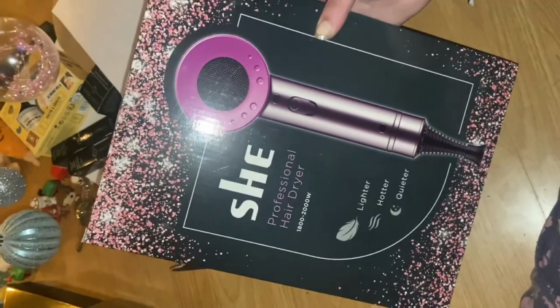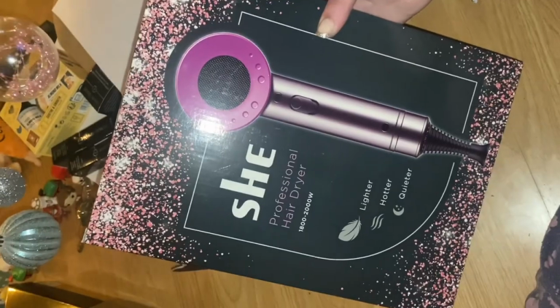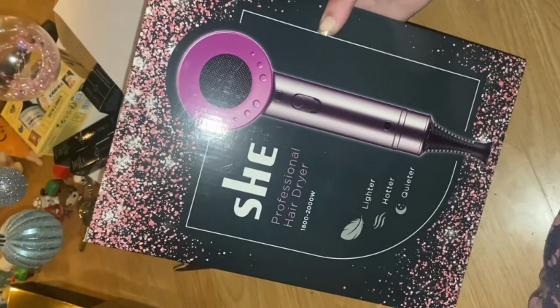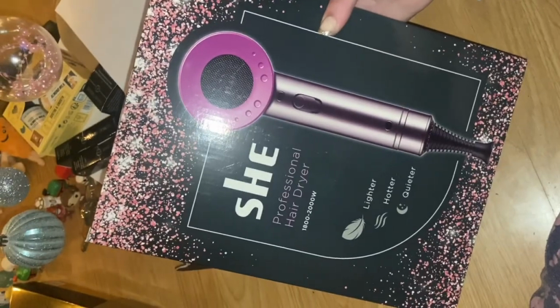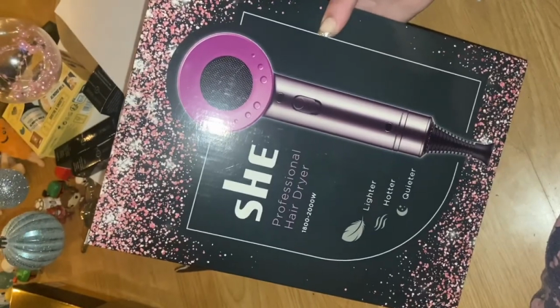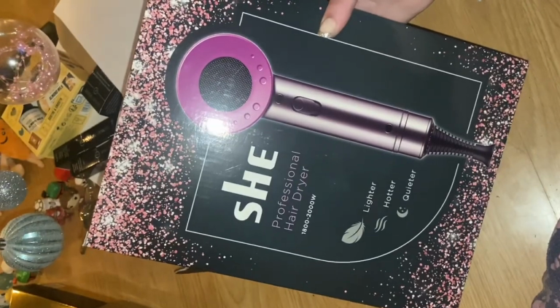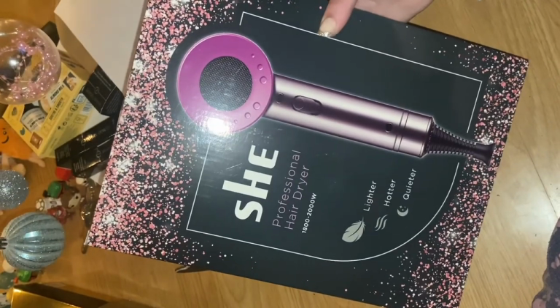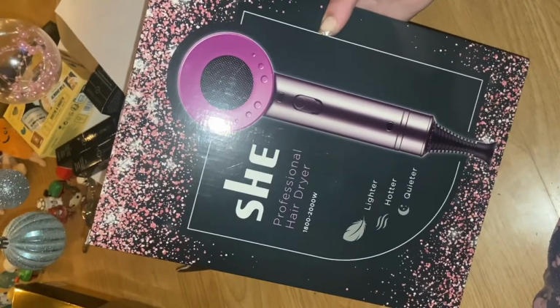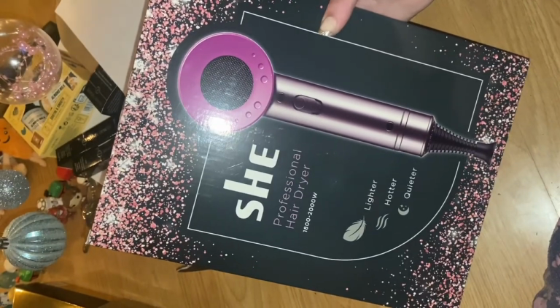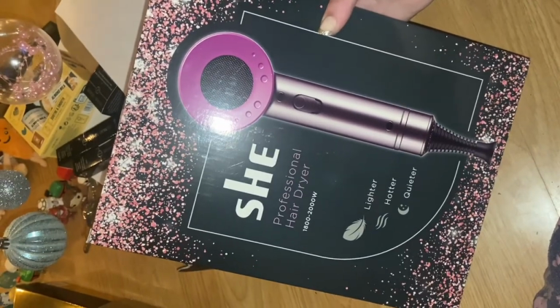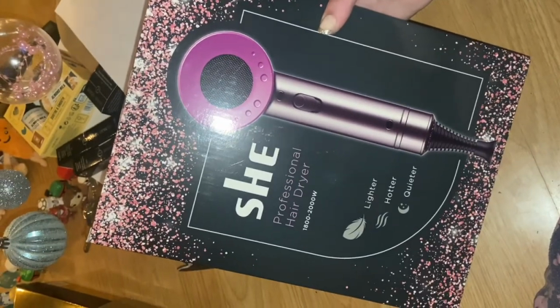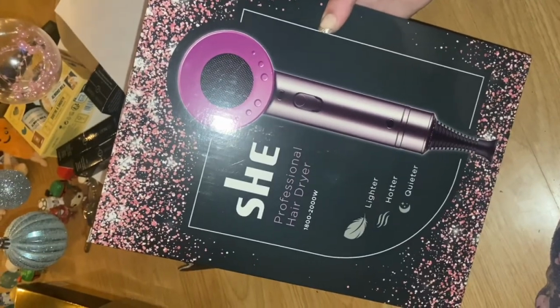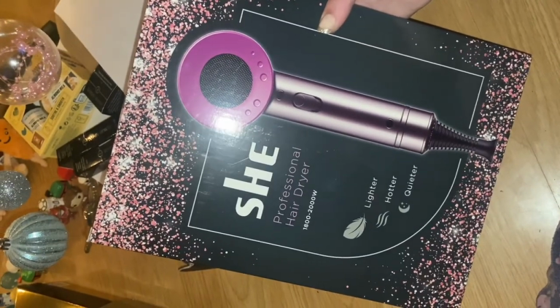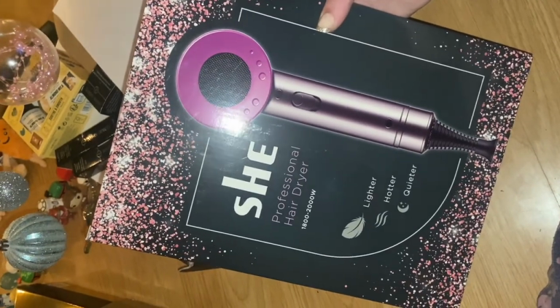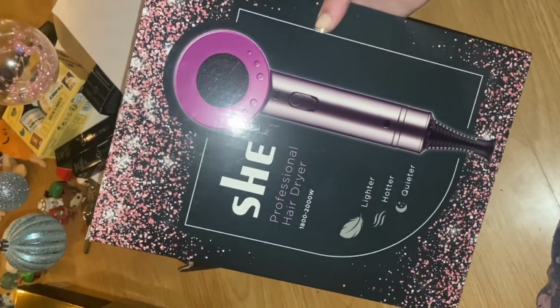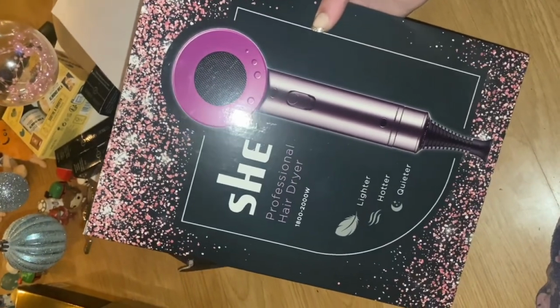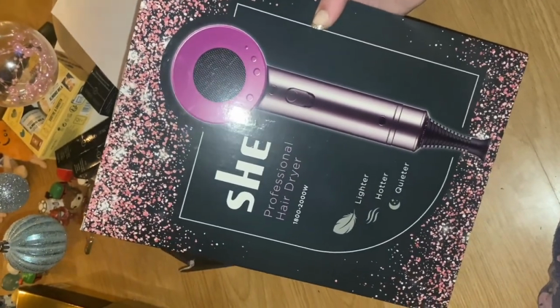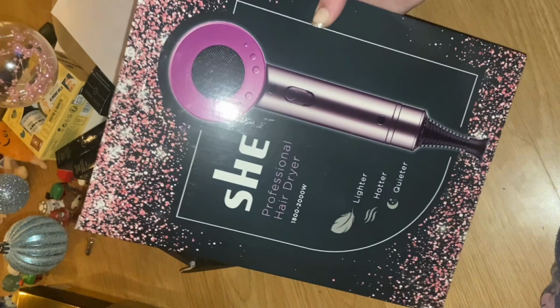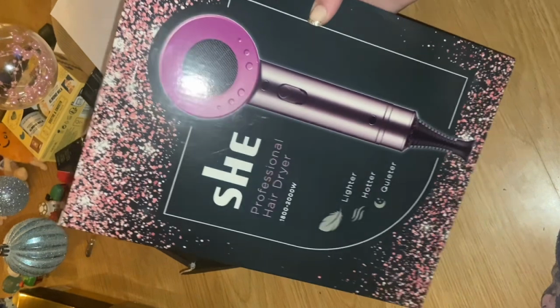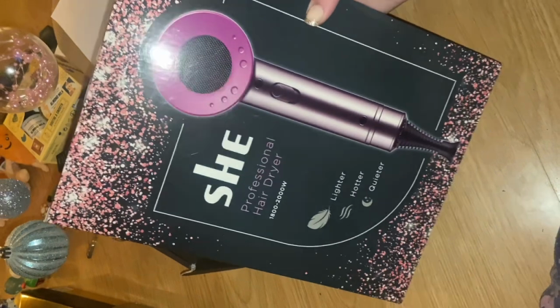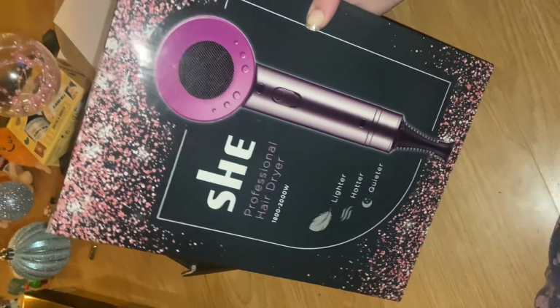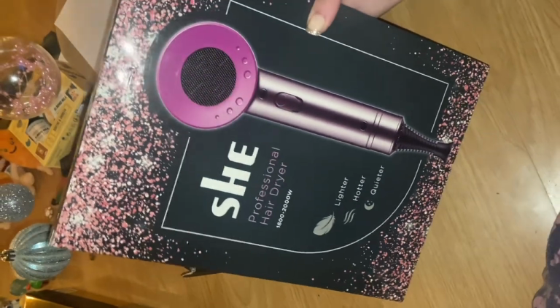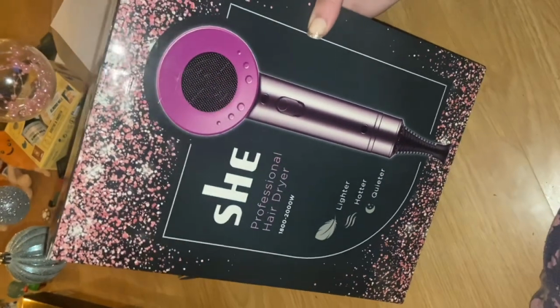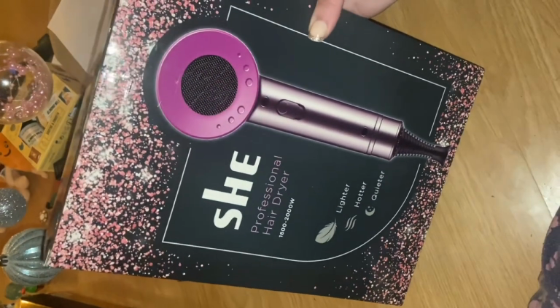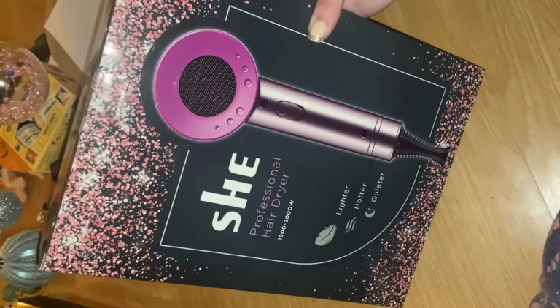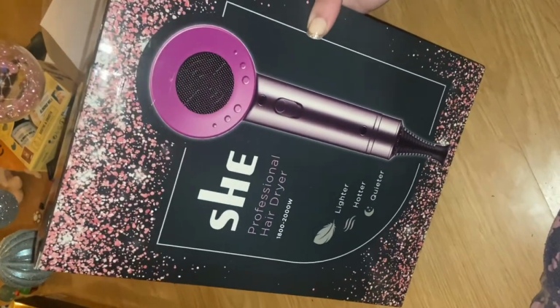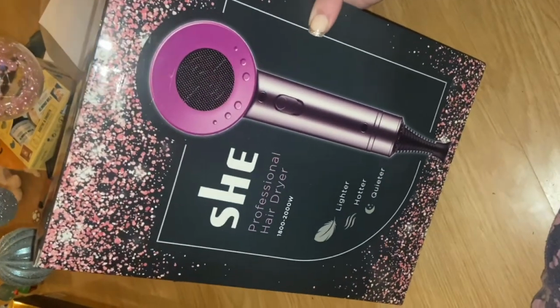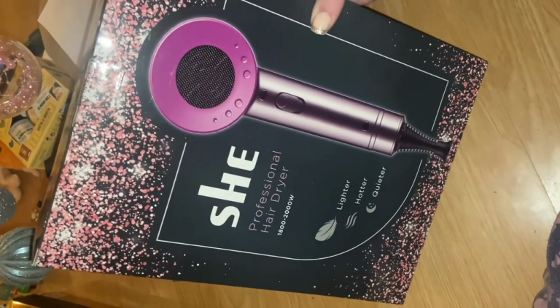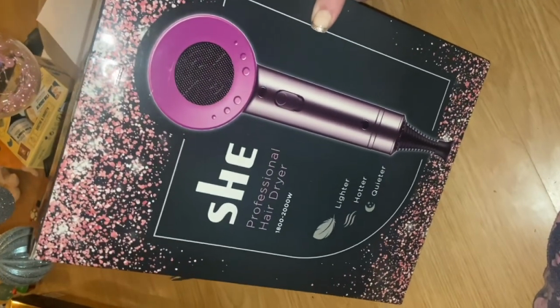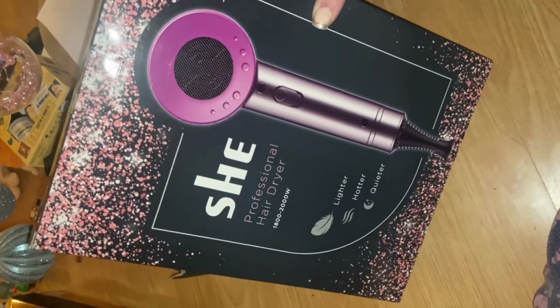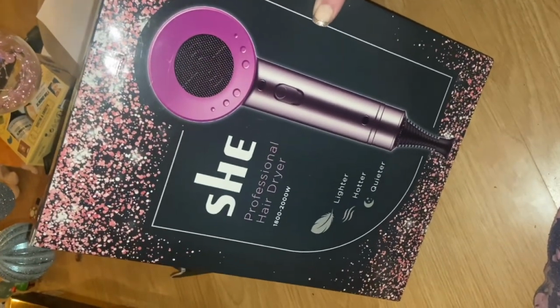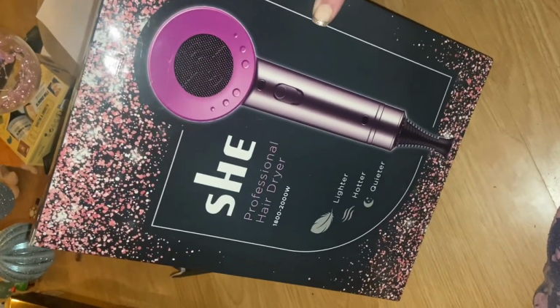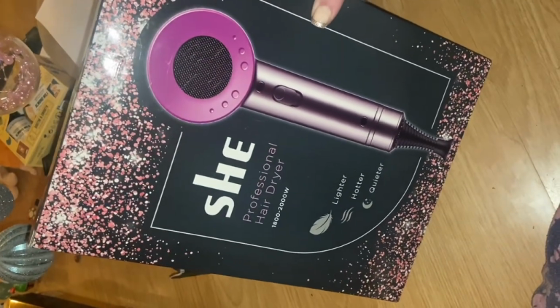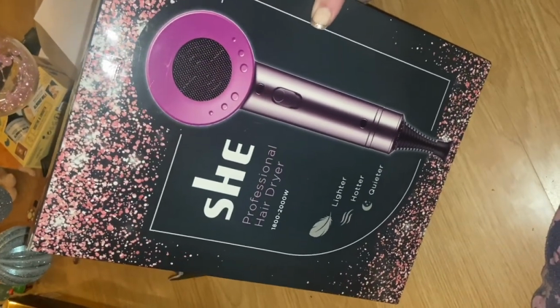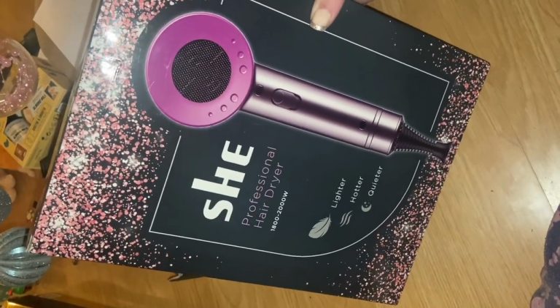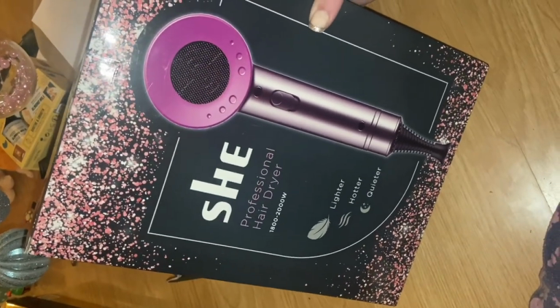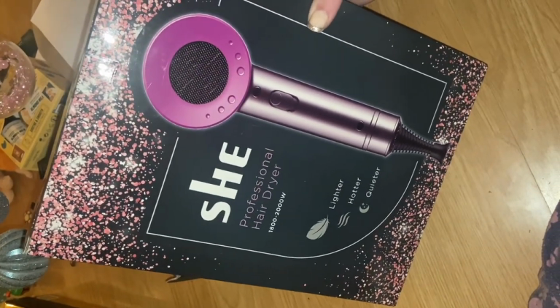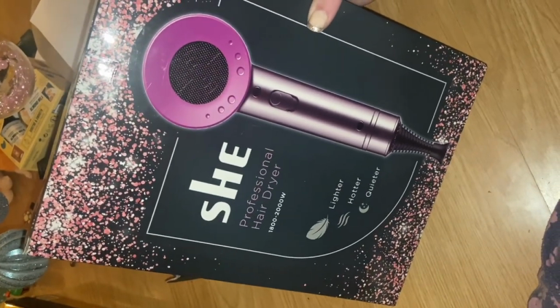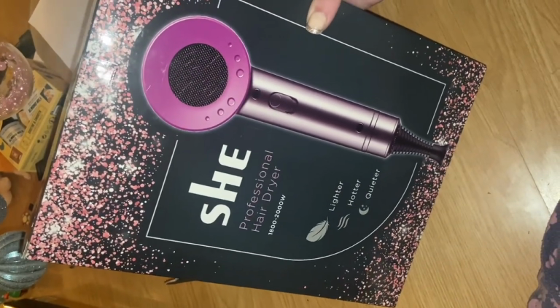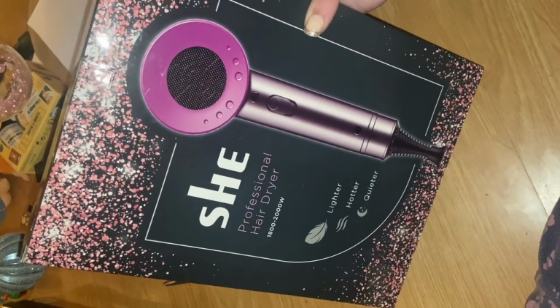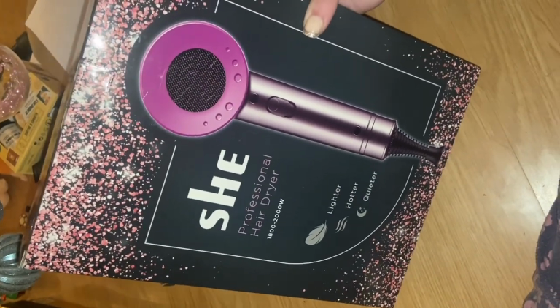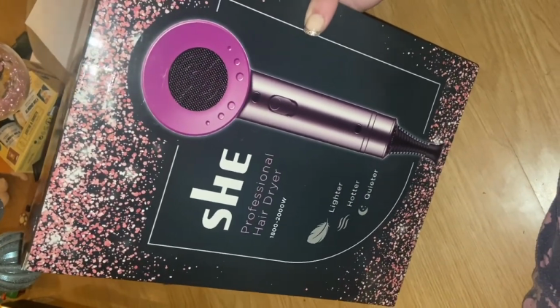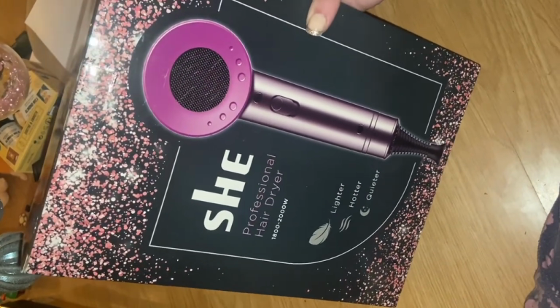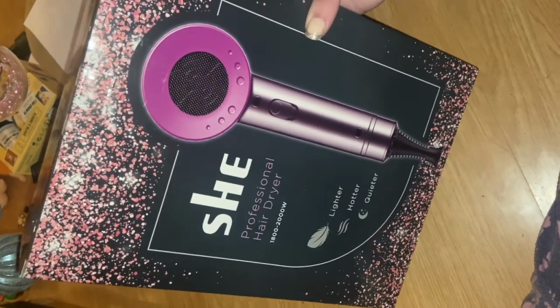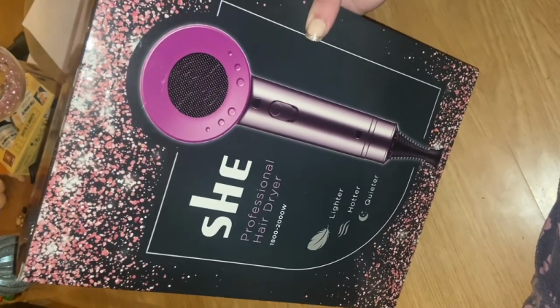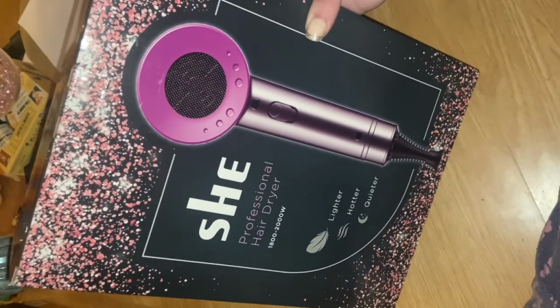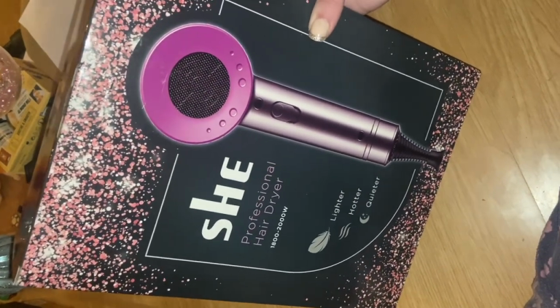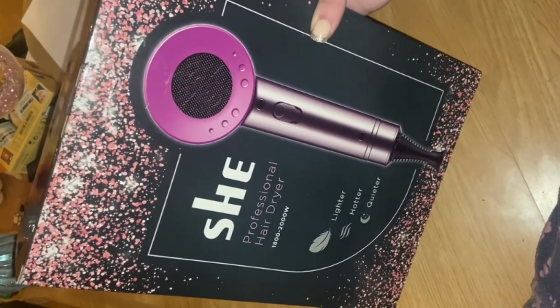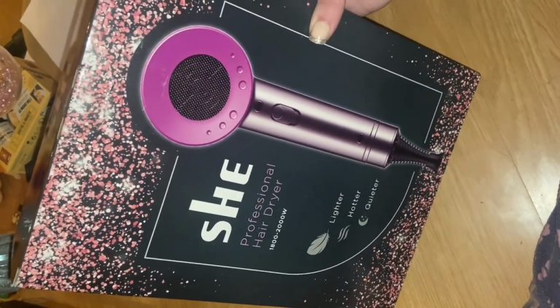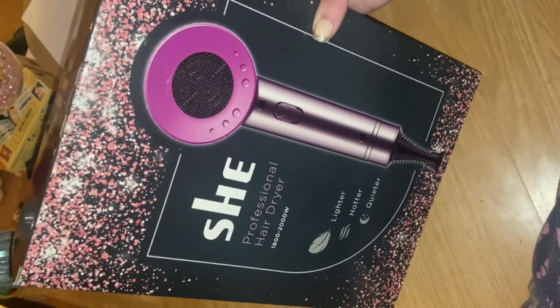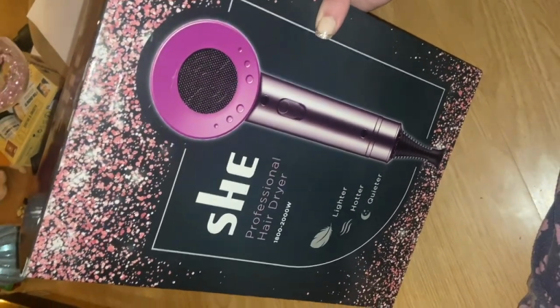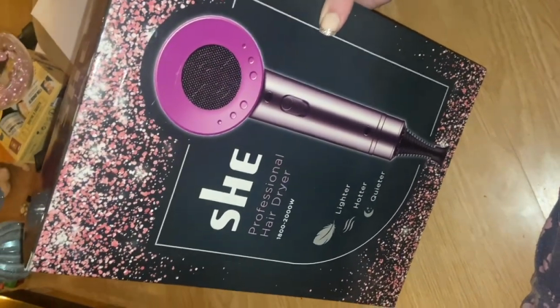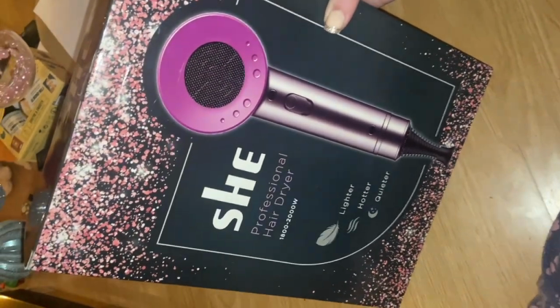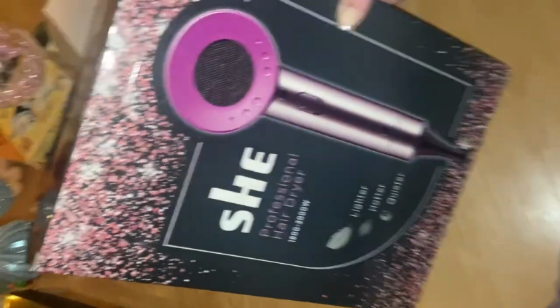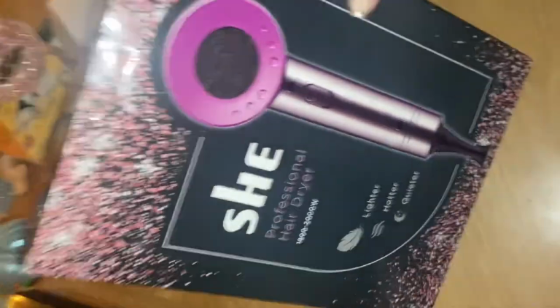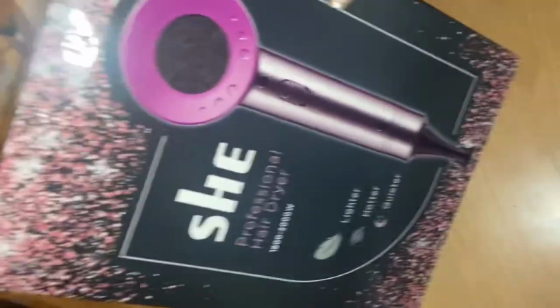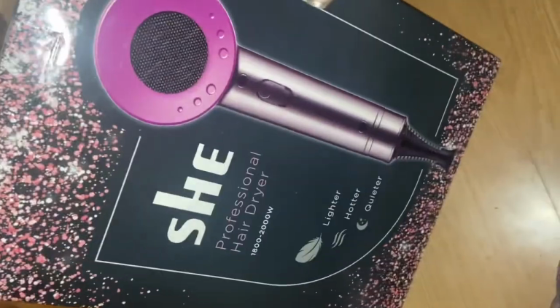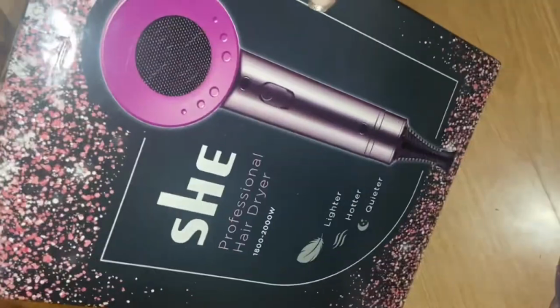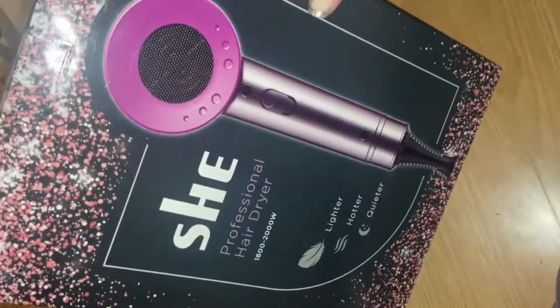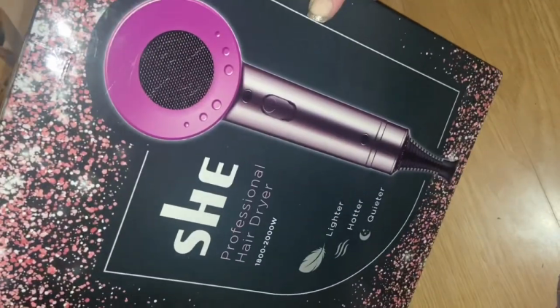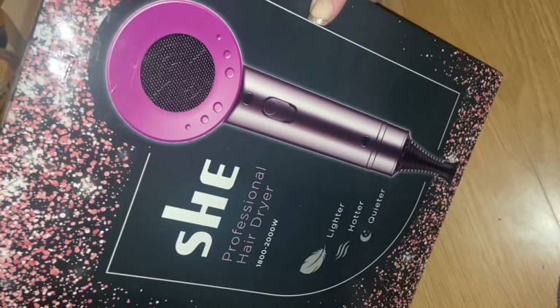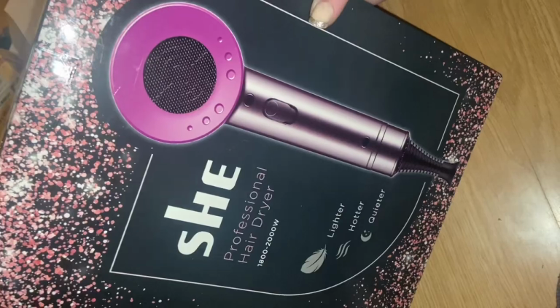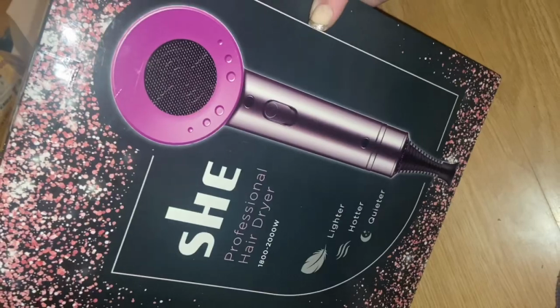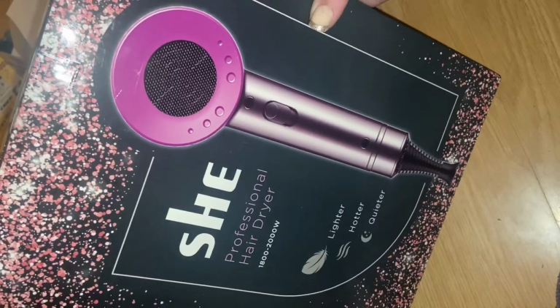A new hairdryer — you can't go wrong with a new one. This is the Sheep professional hairdryer. It's kind of like a dupe for the Dyson.